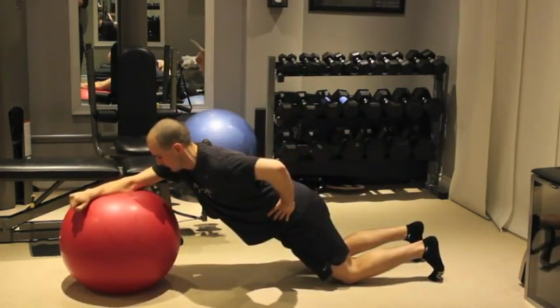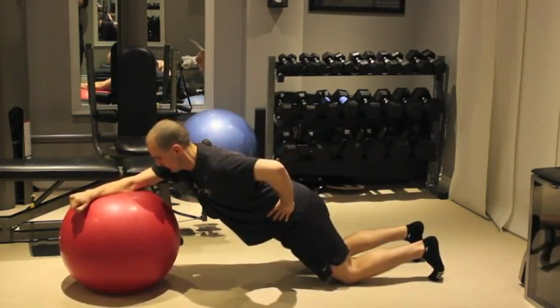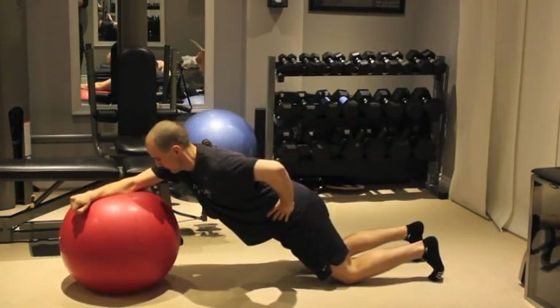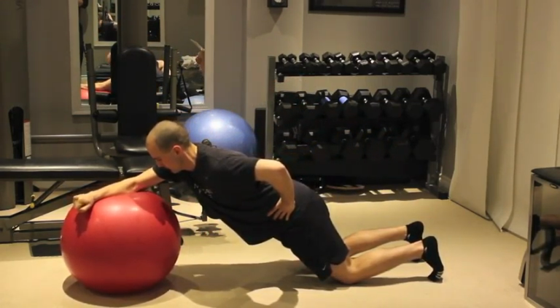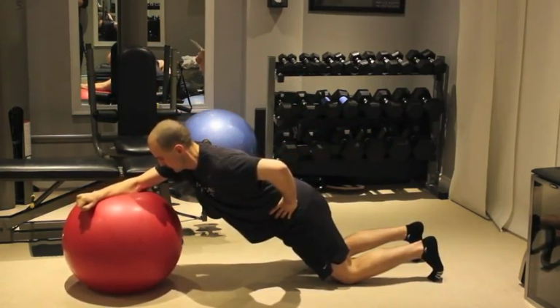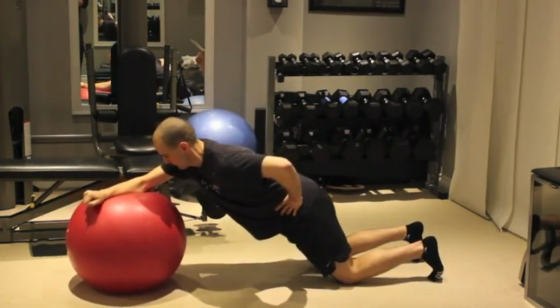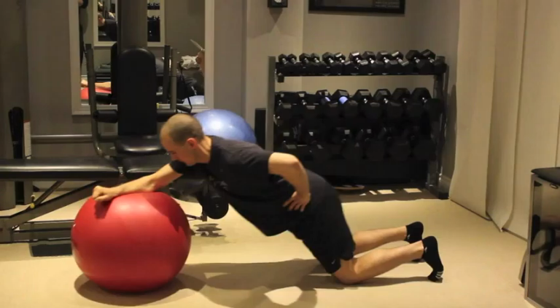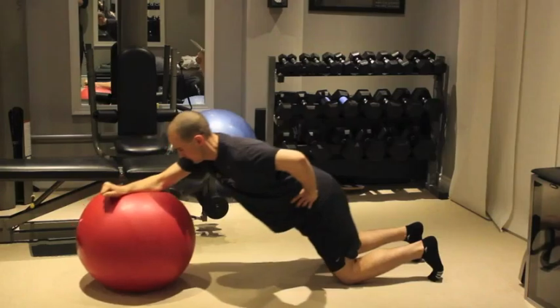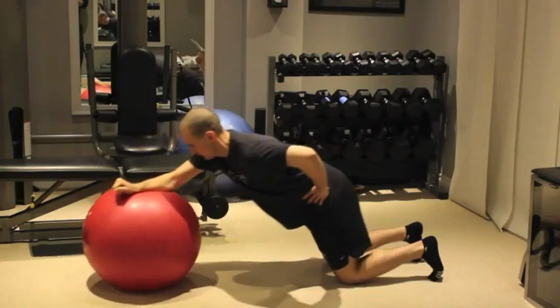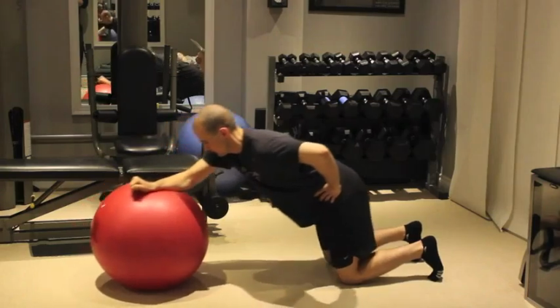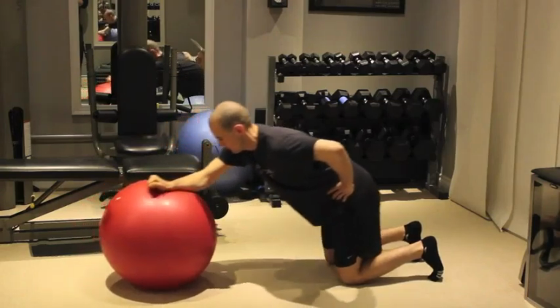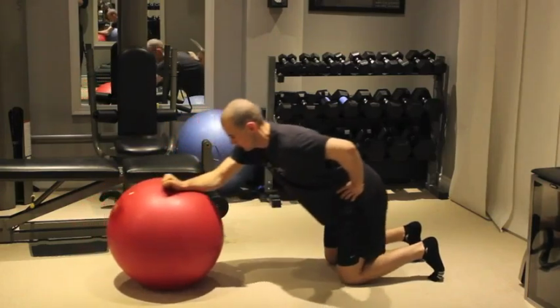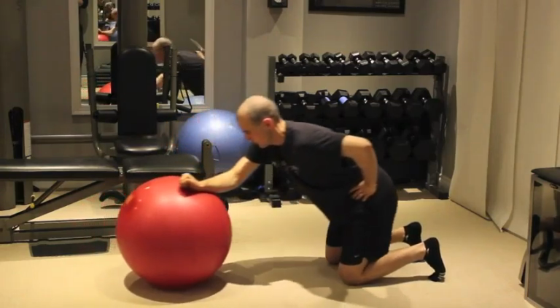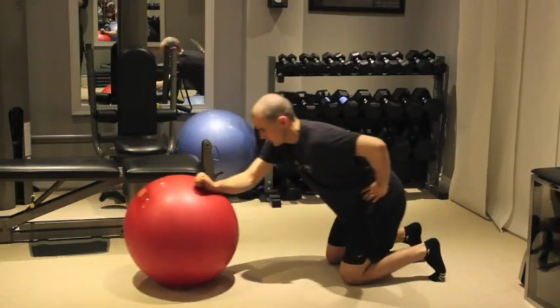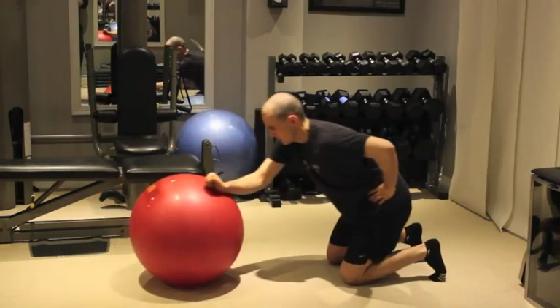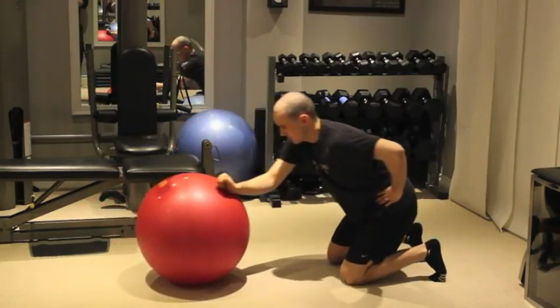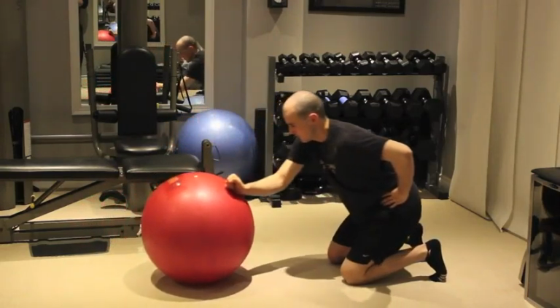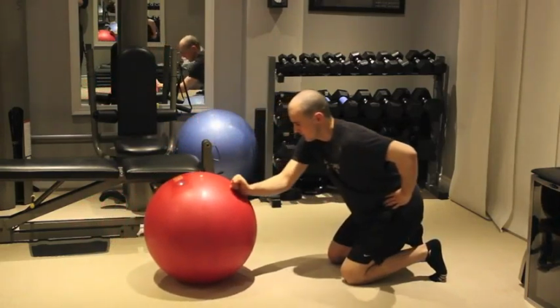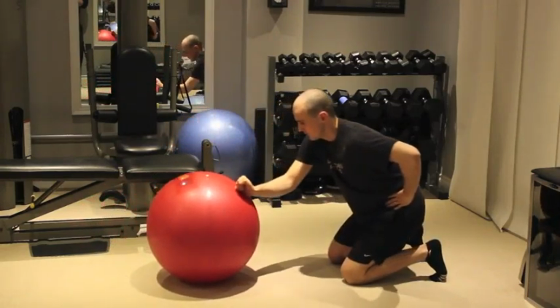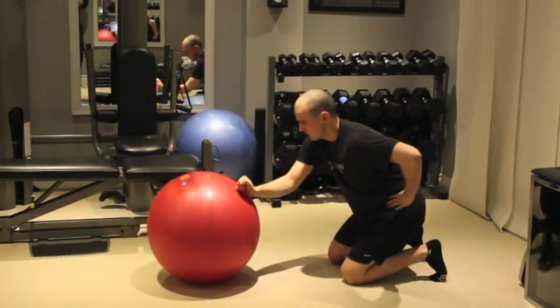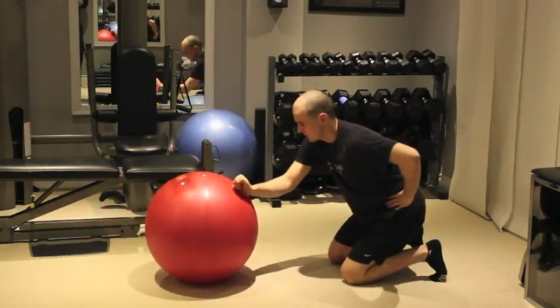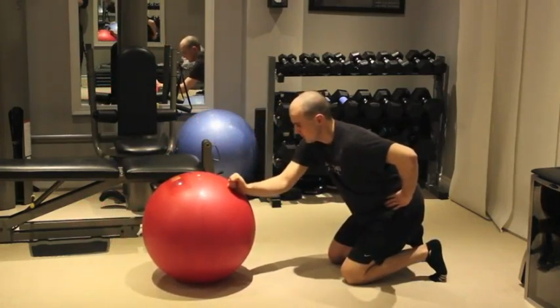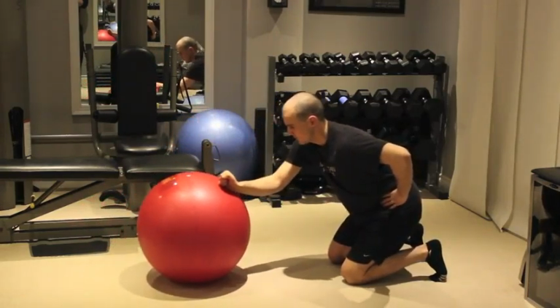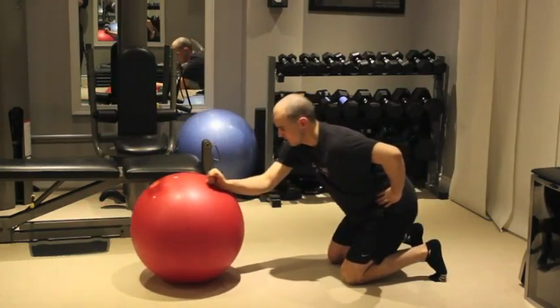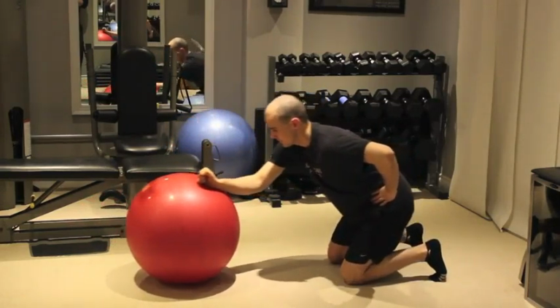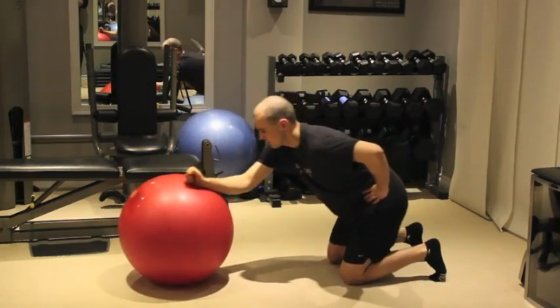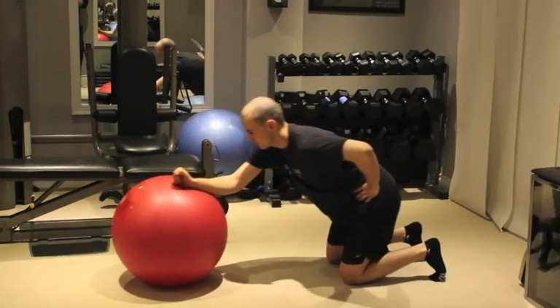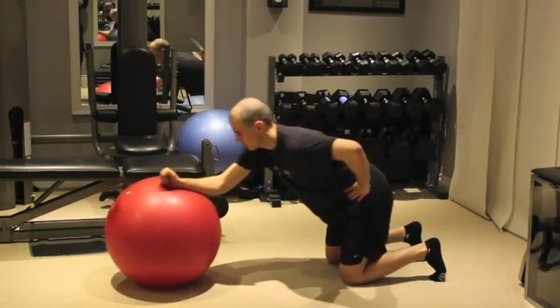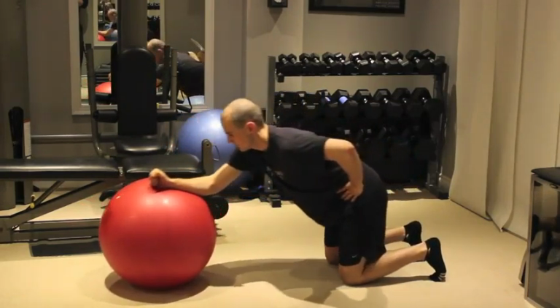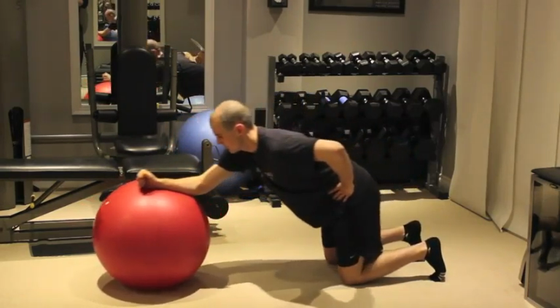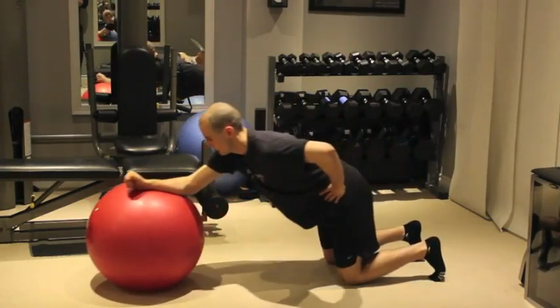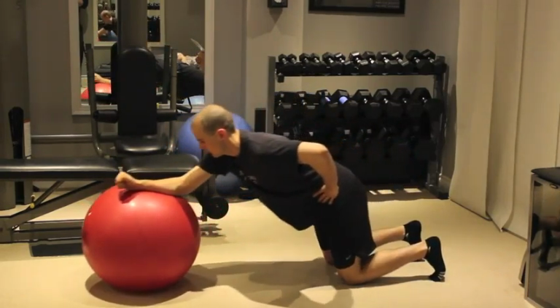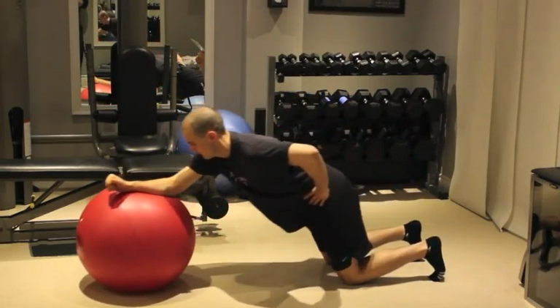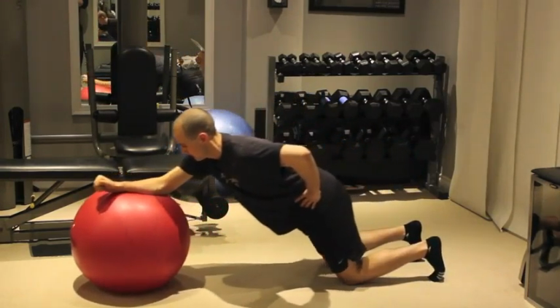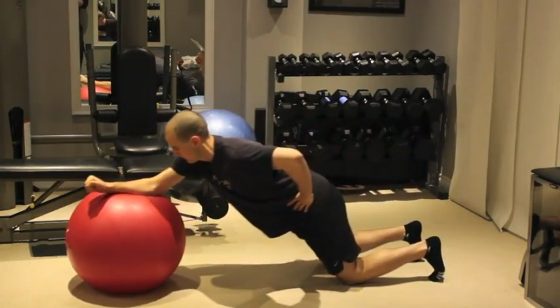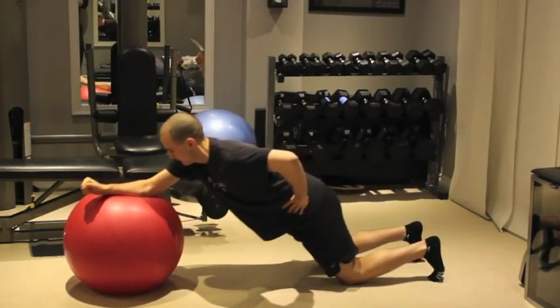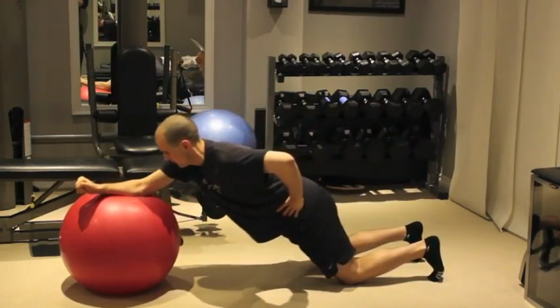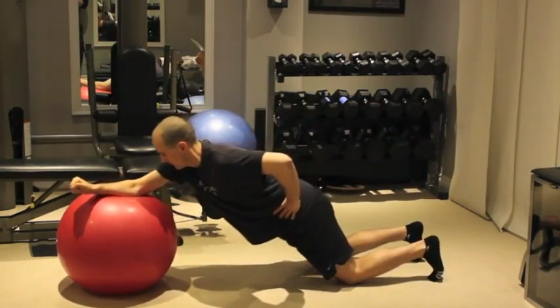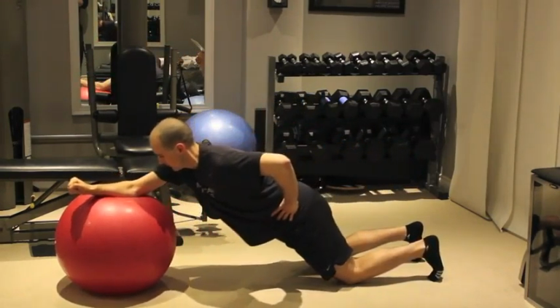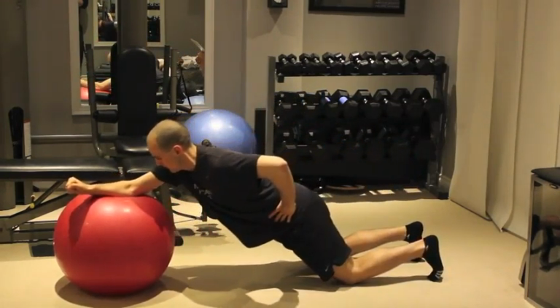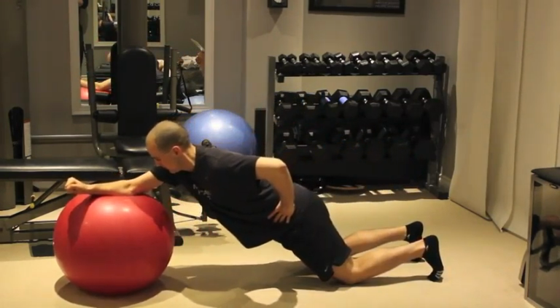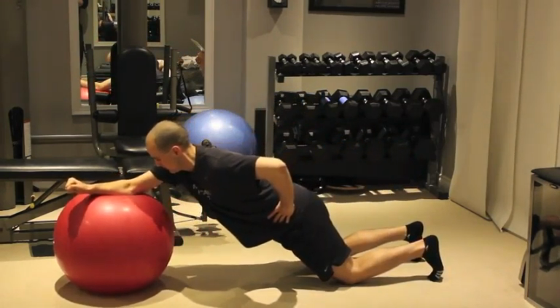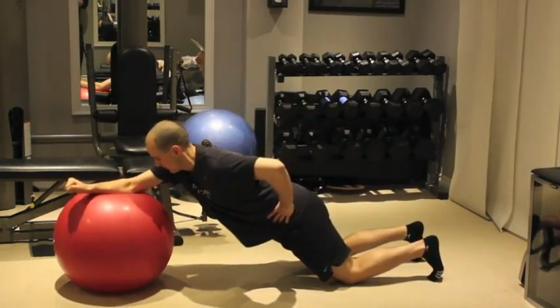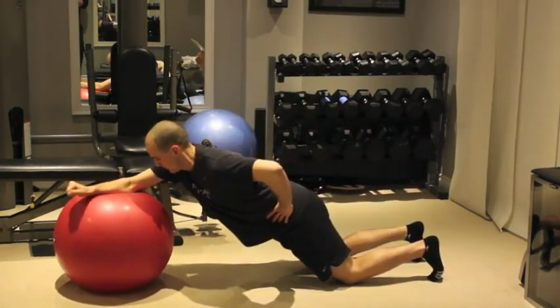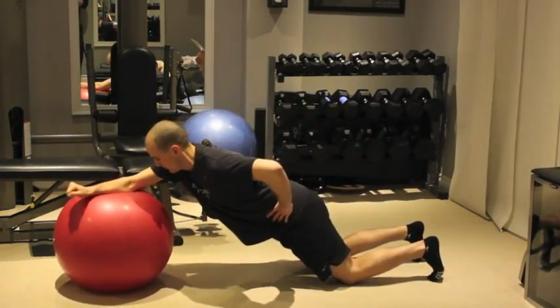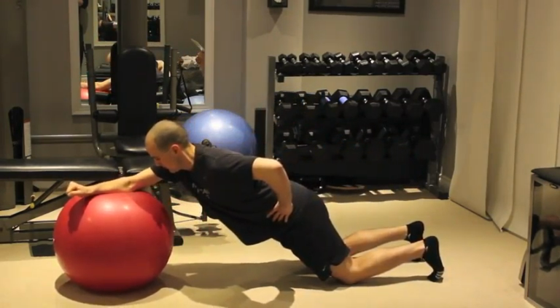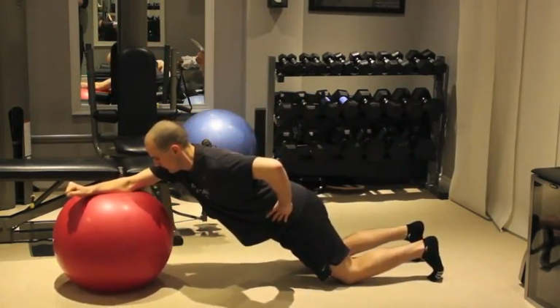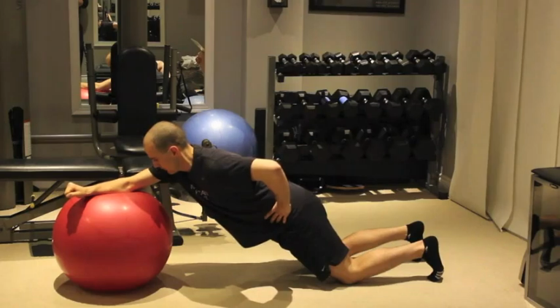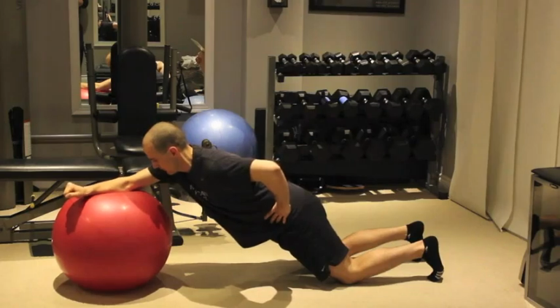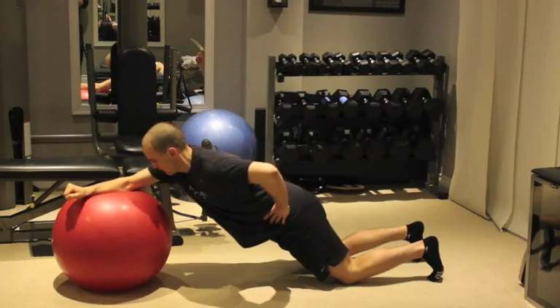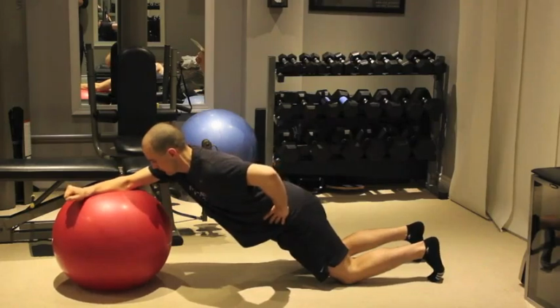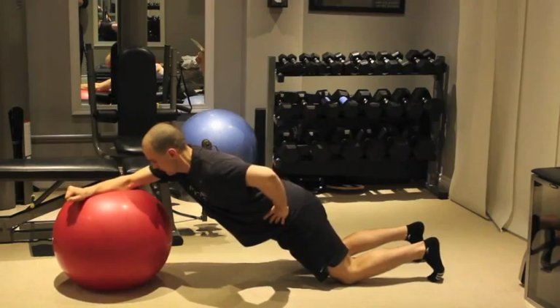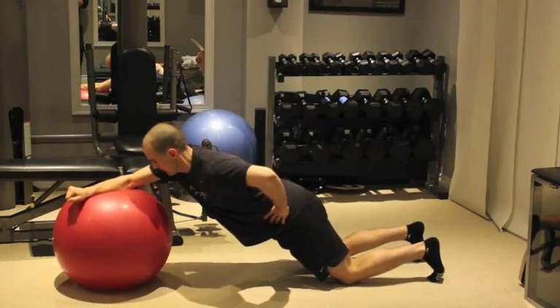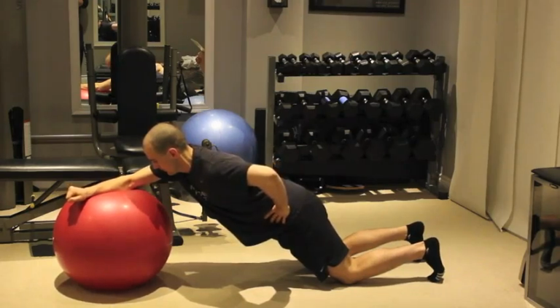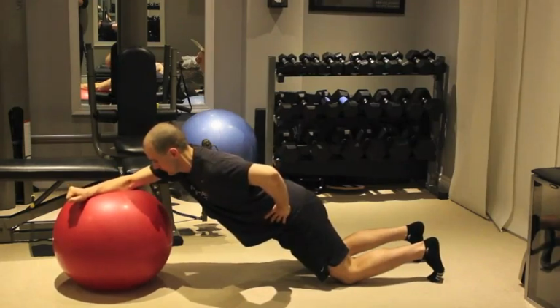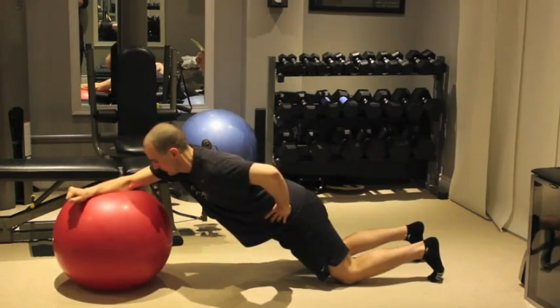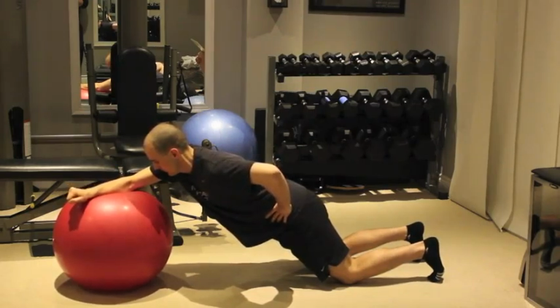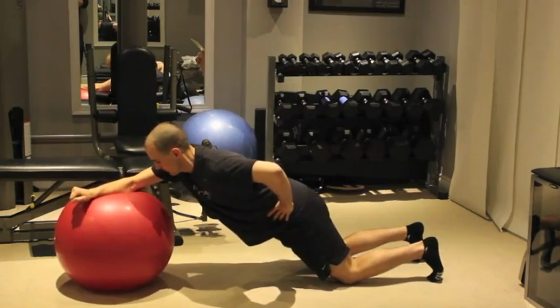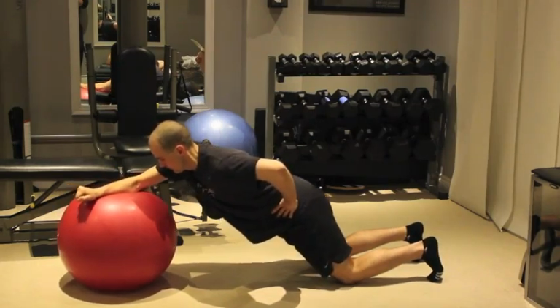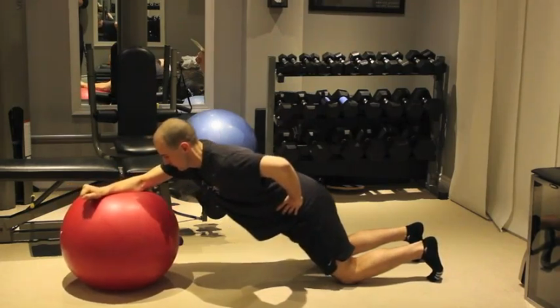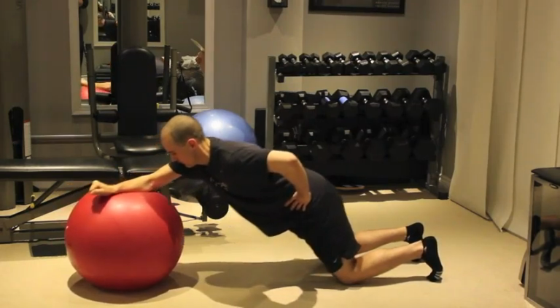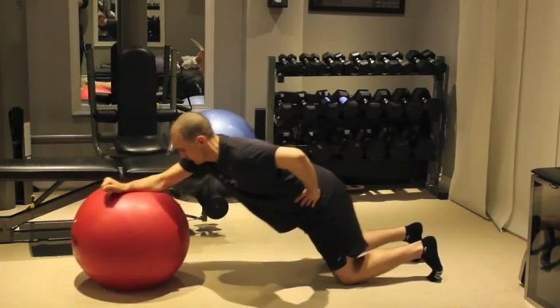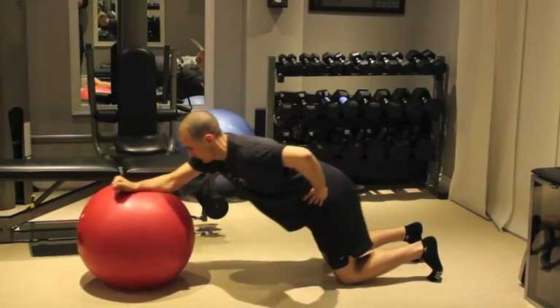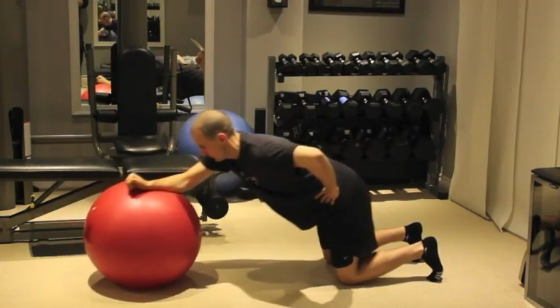Slowly dive forward, moving from the hips and shoulders at the same time. Stop and hold a pause when you reach the limit of your range.